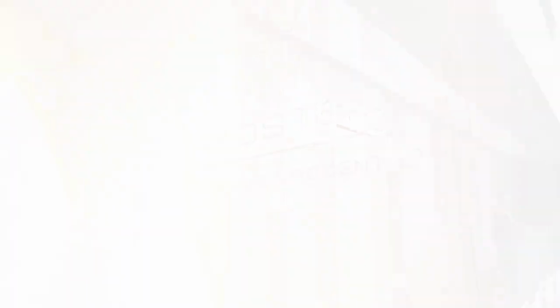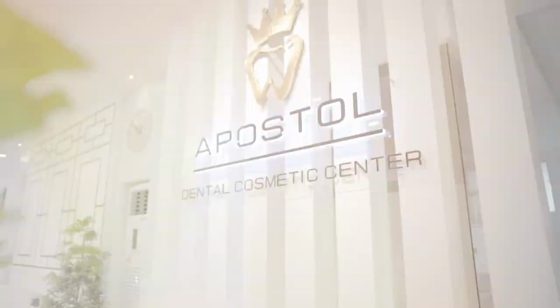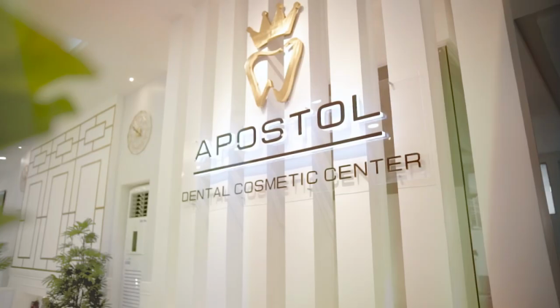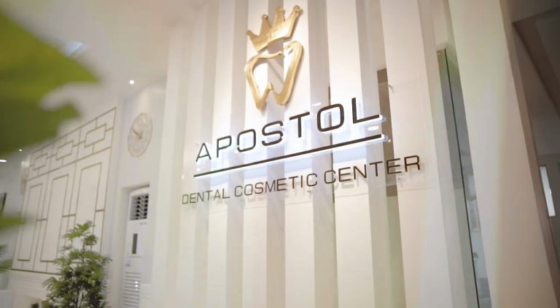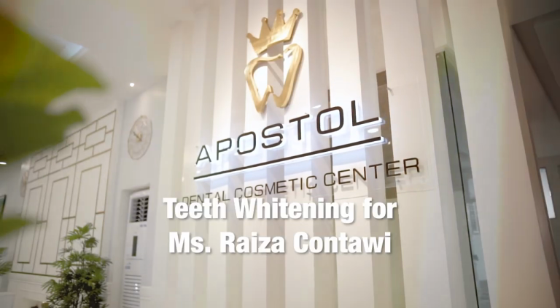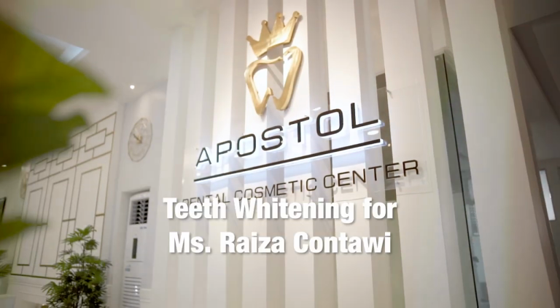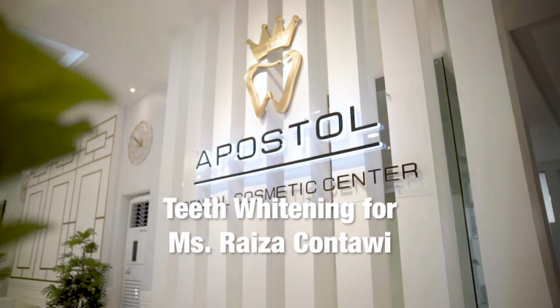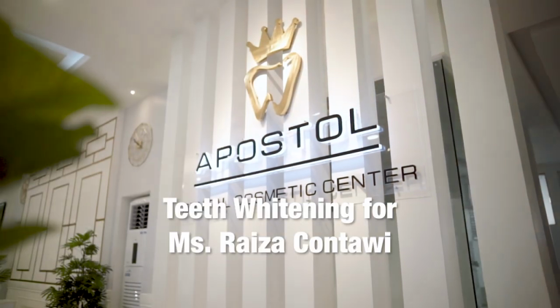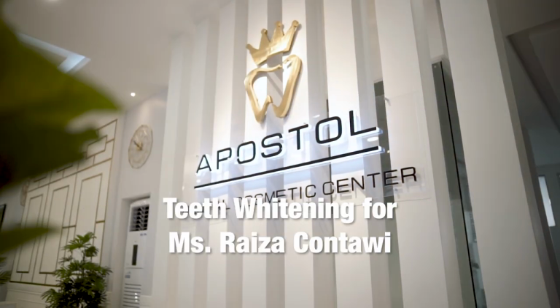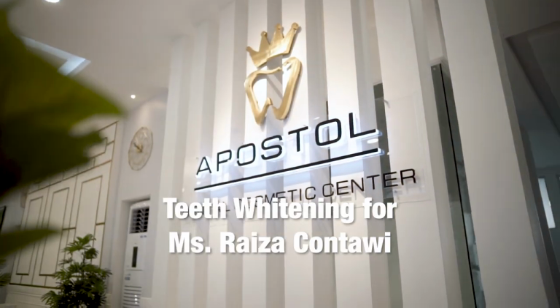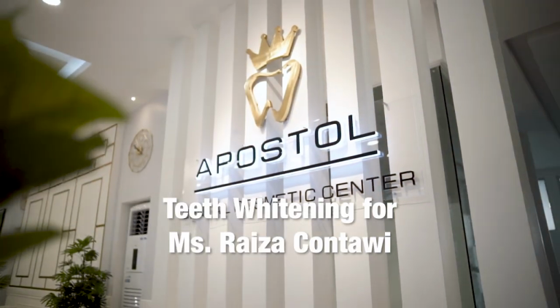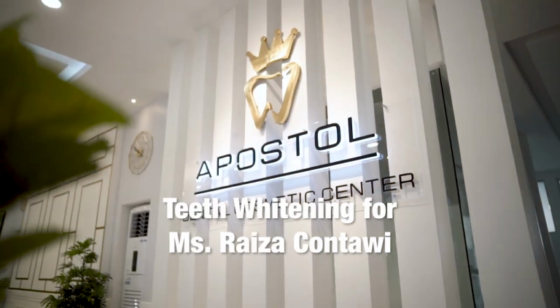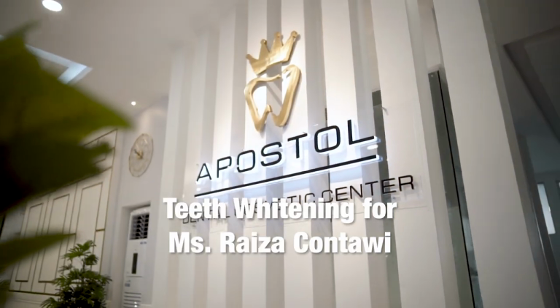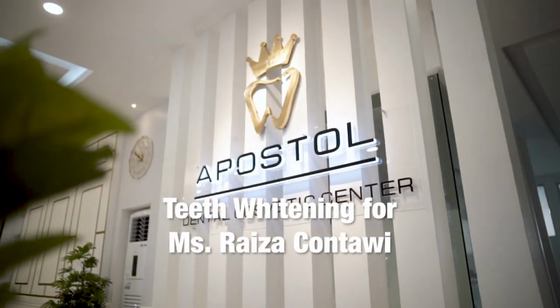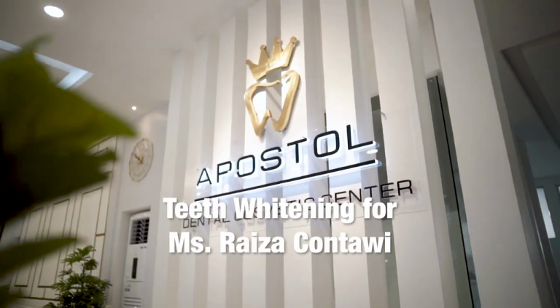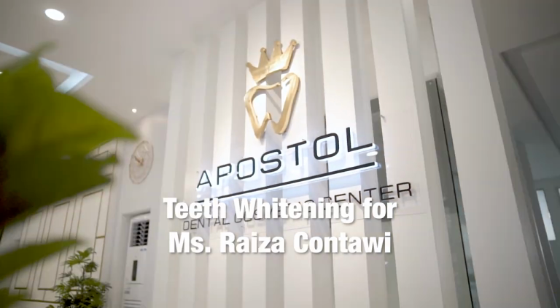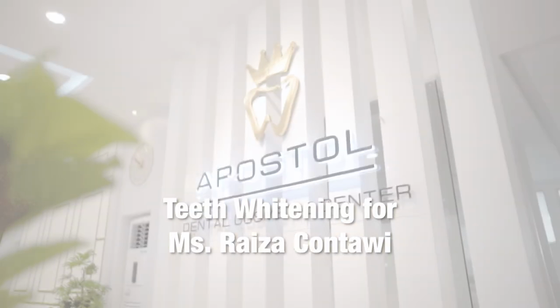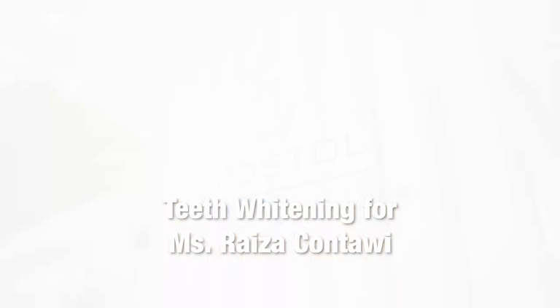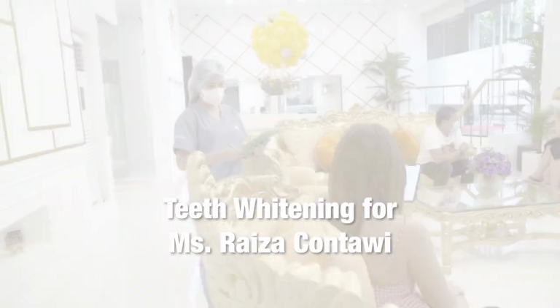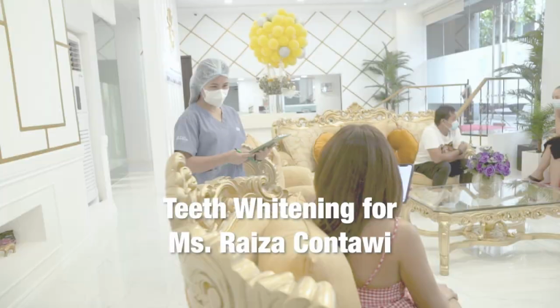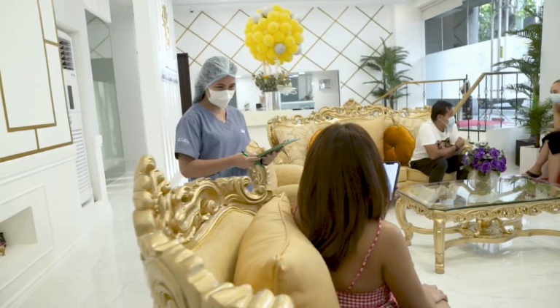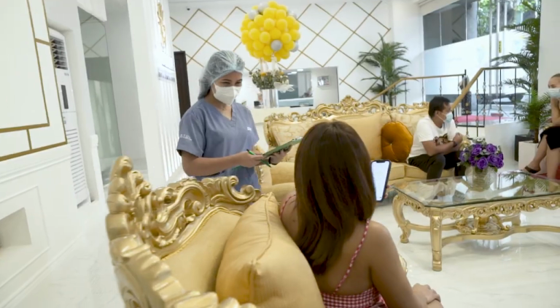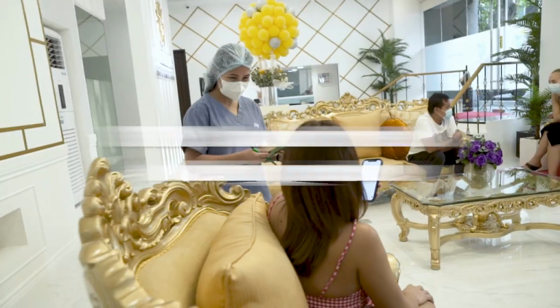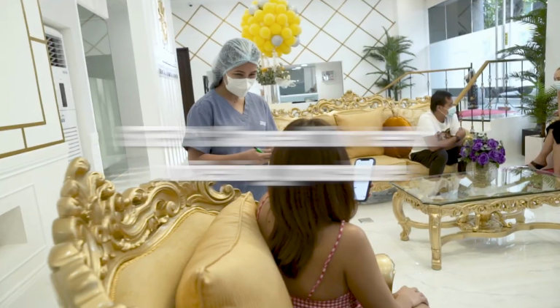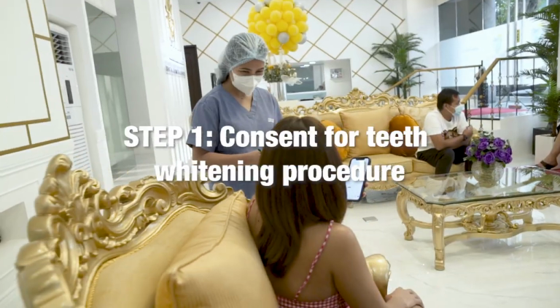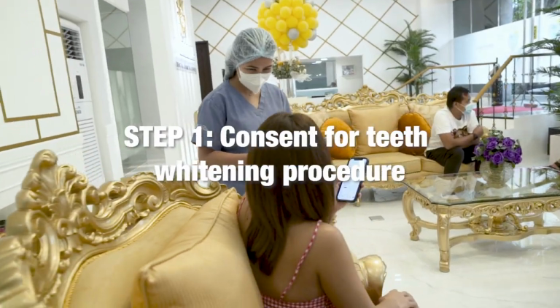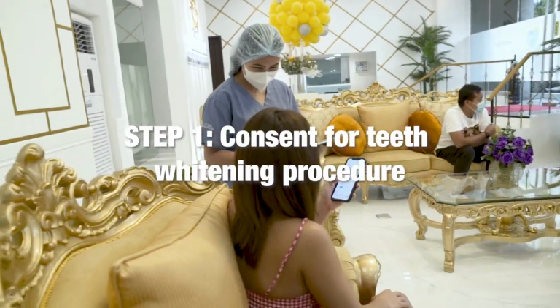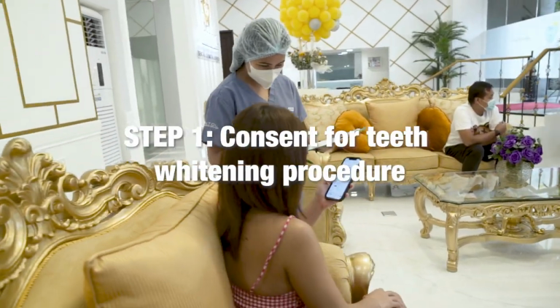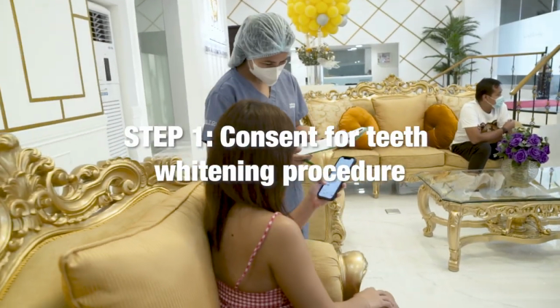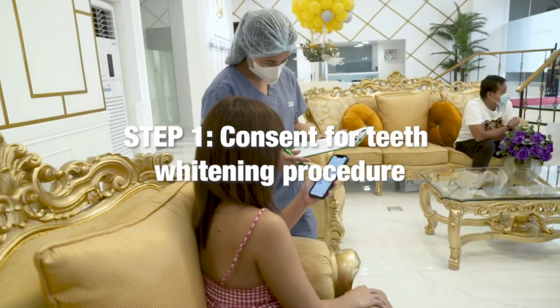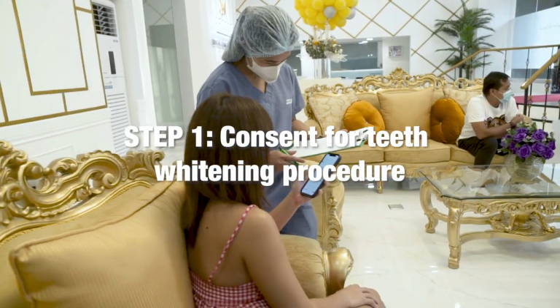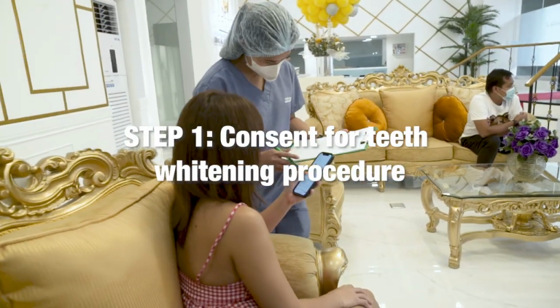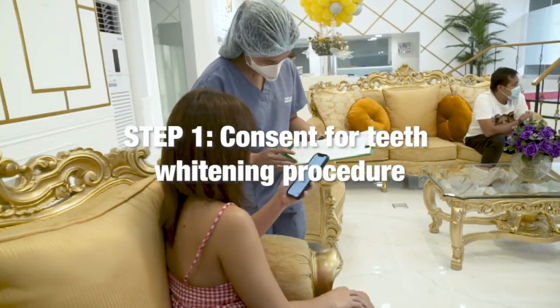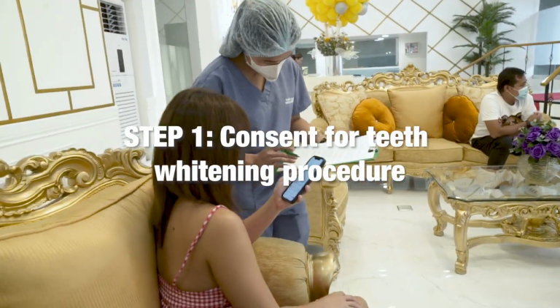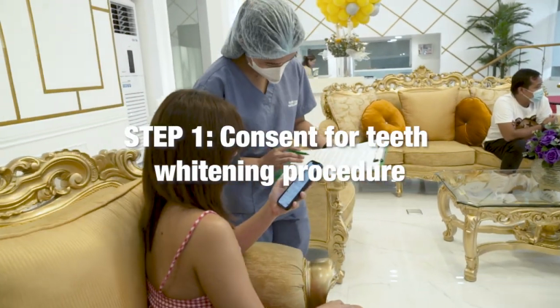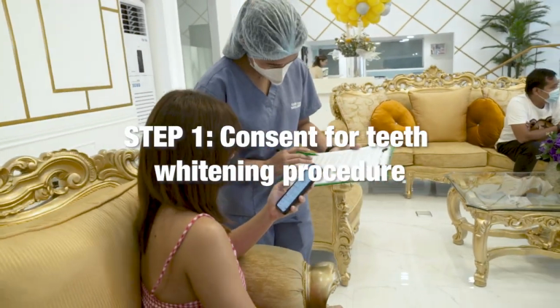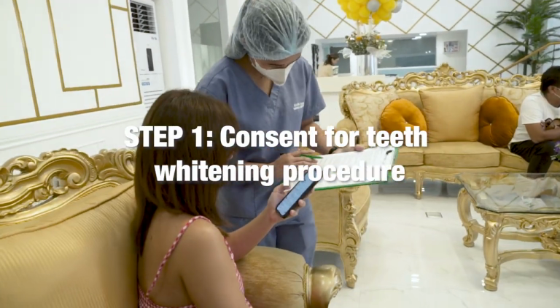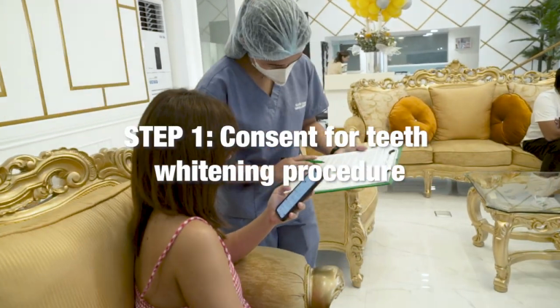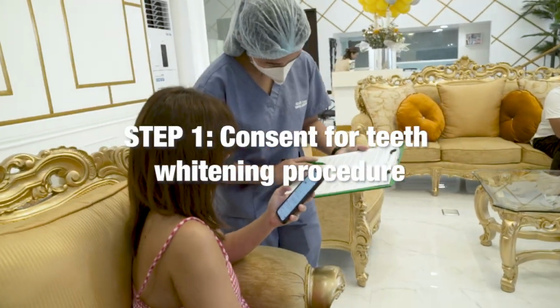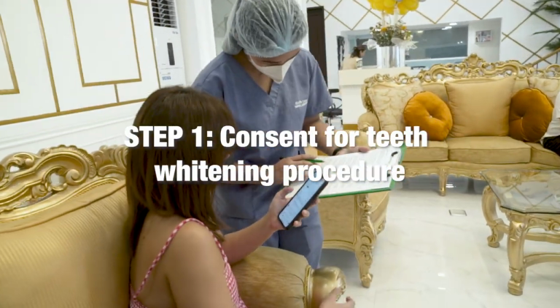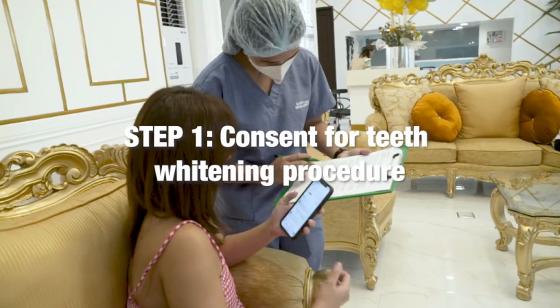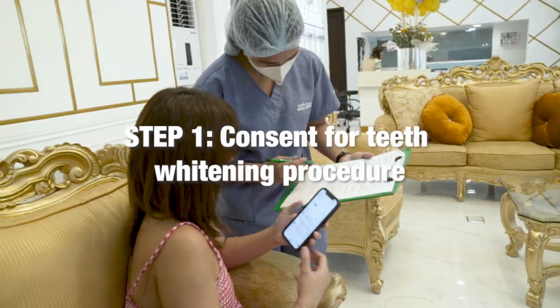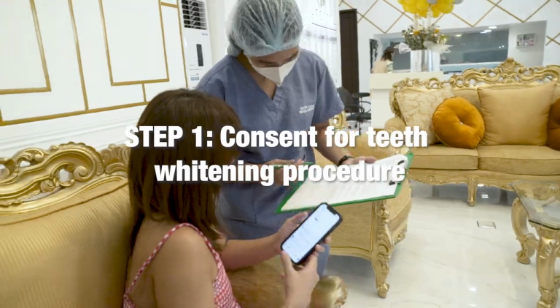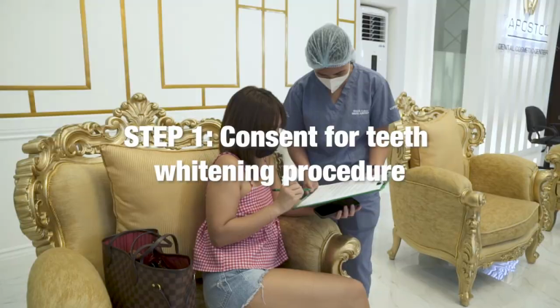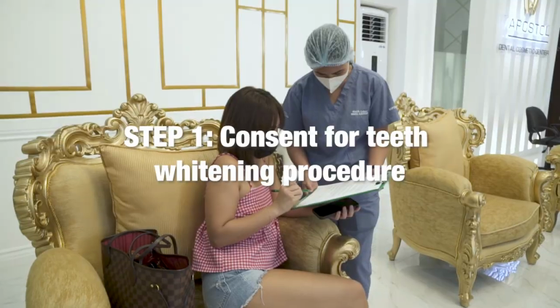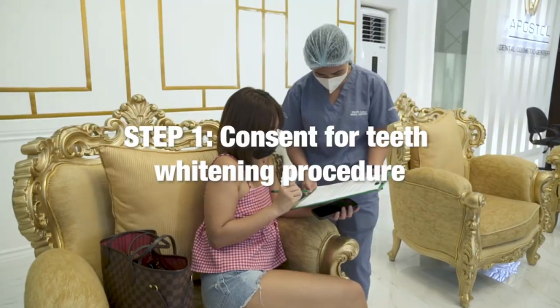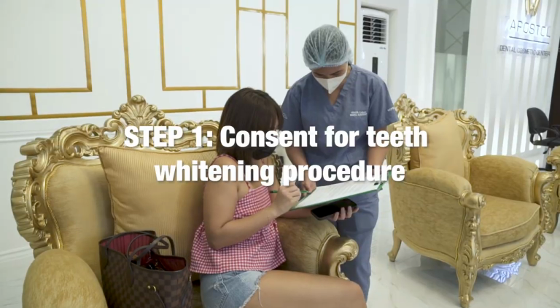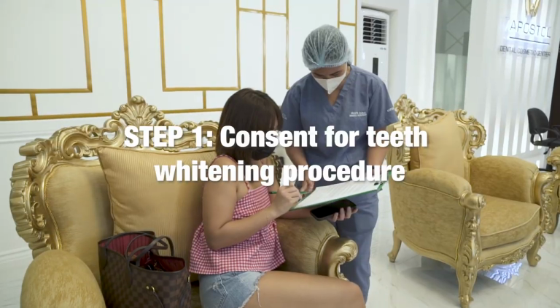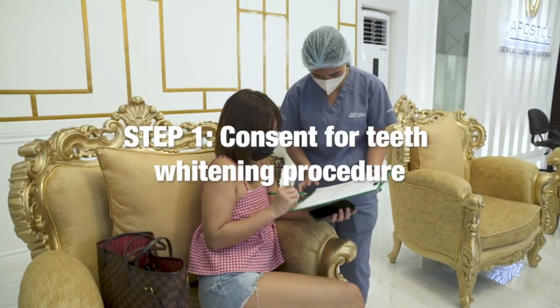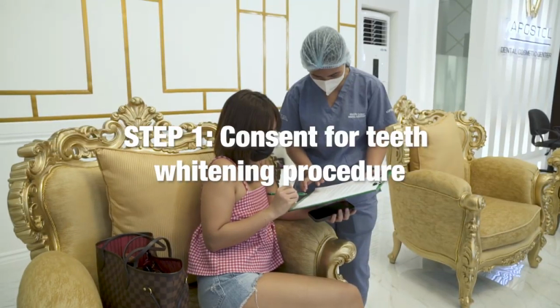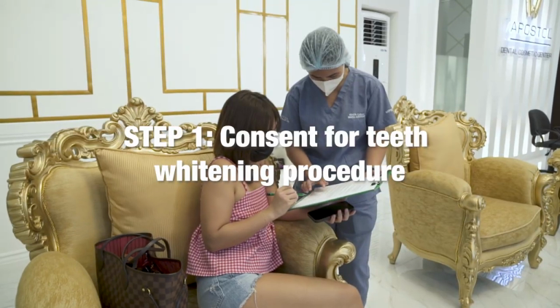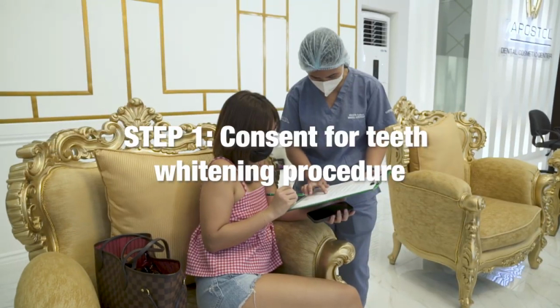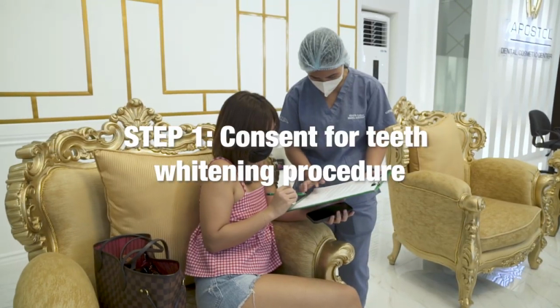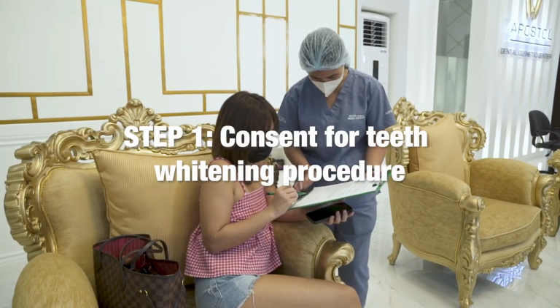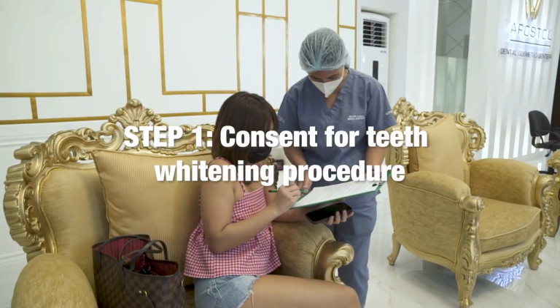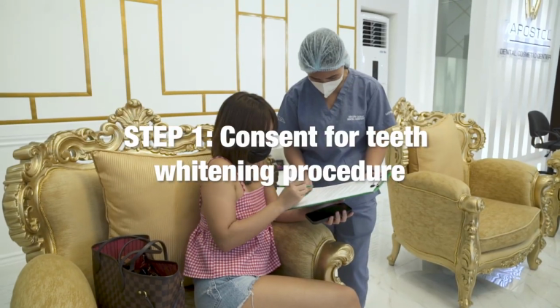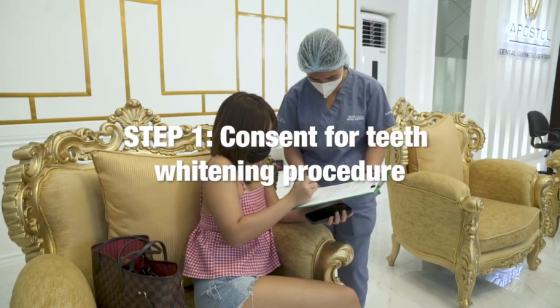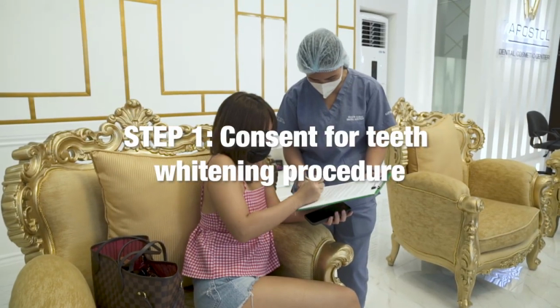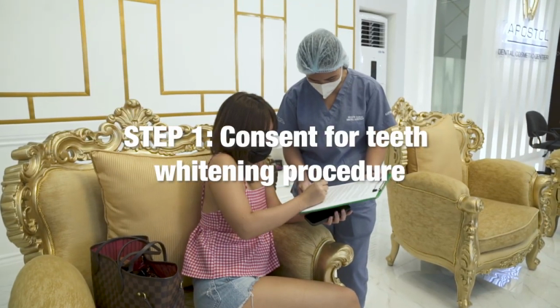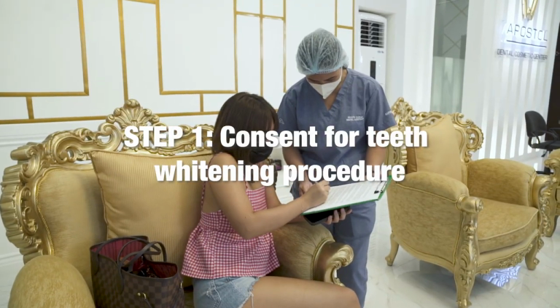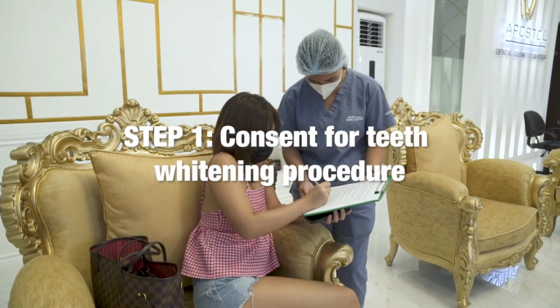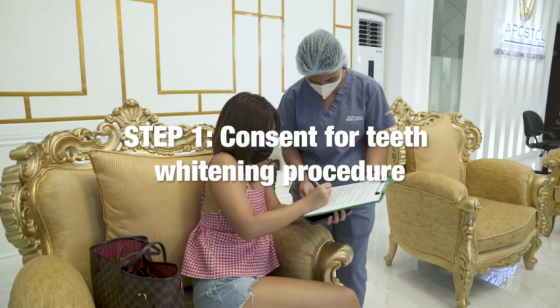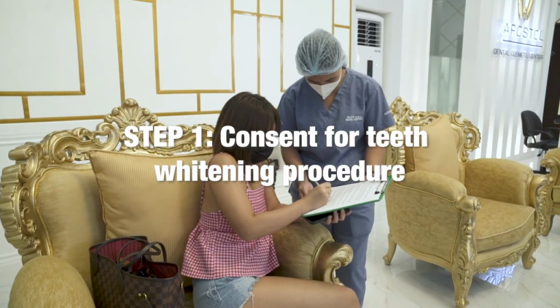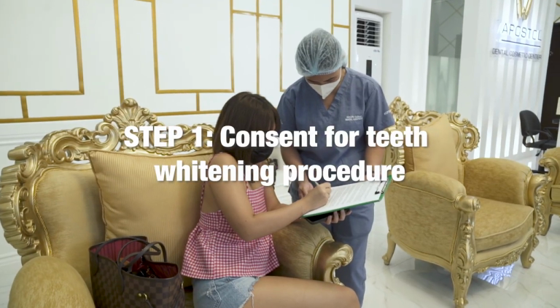It's a great day to have teeth whitening. For our first step, we ask the patient to sign a consent form.